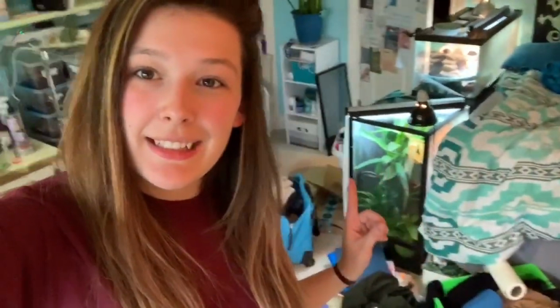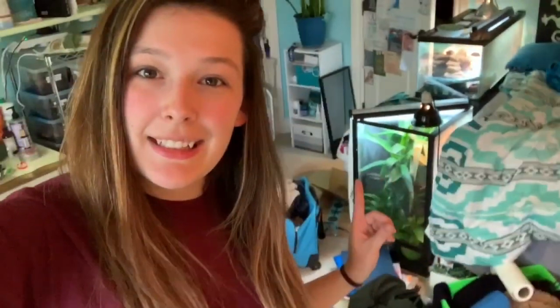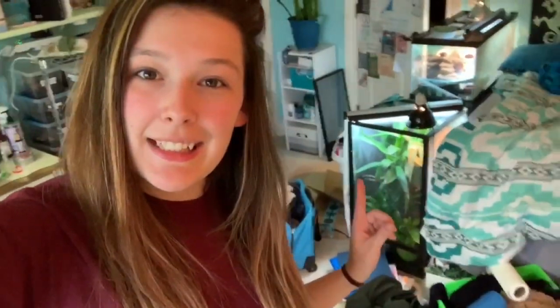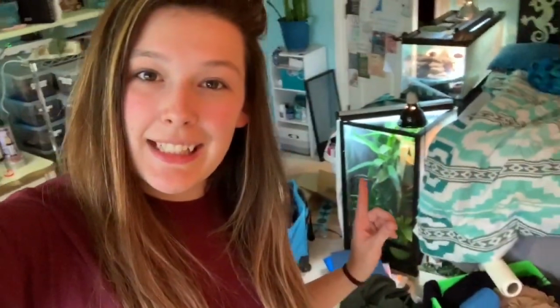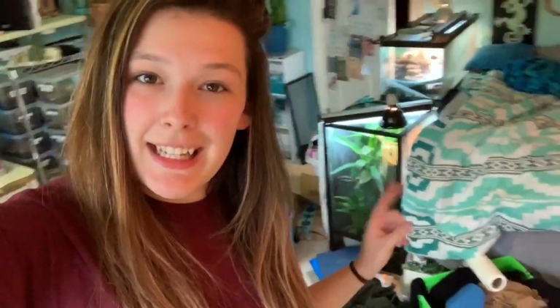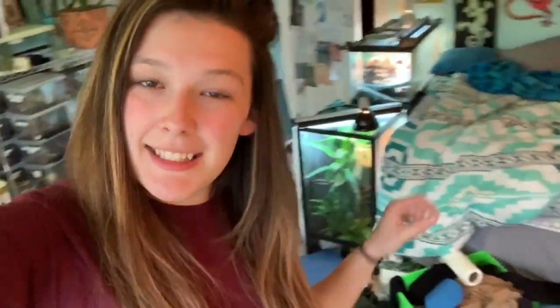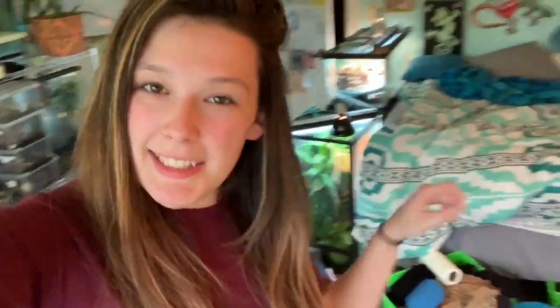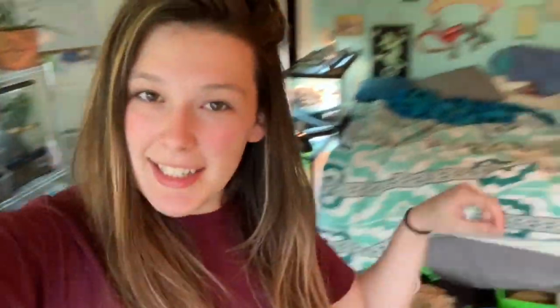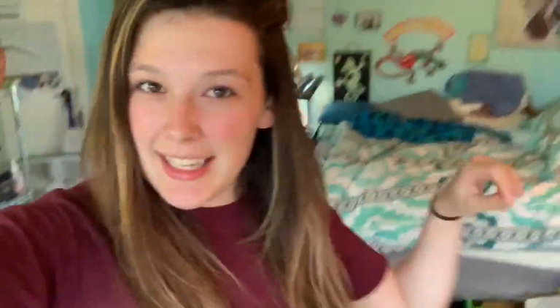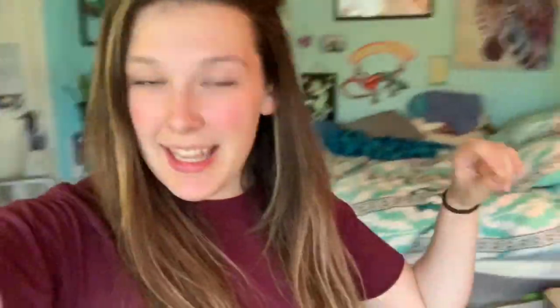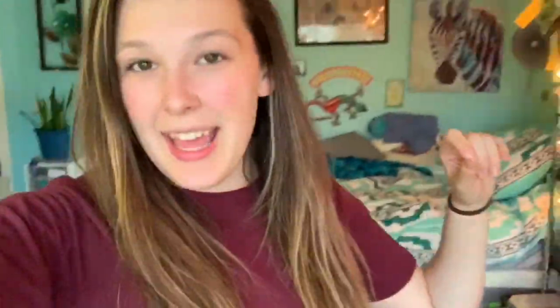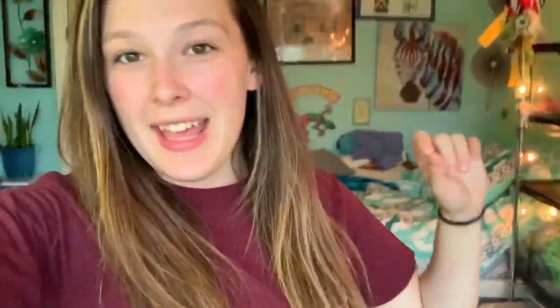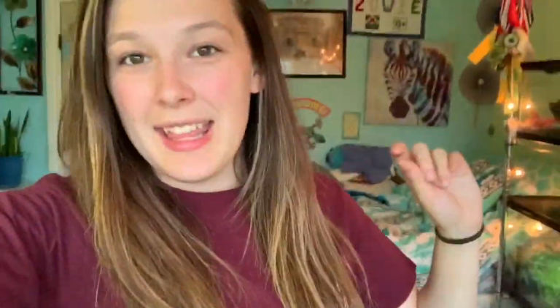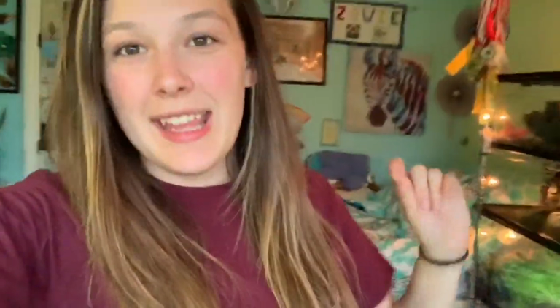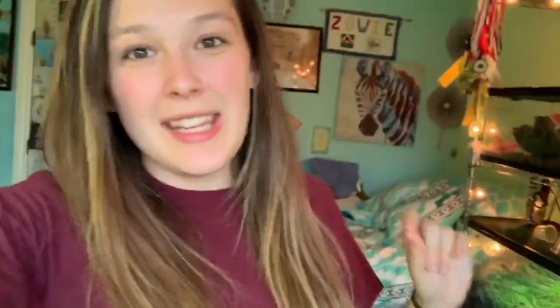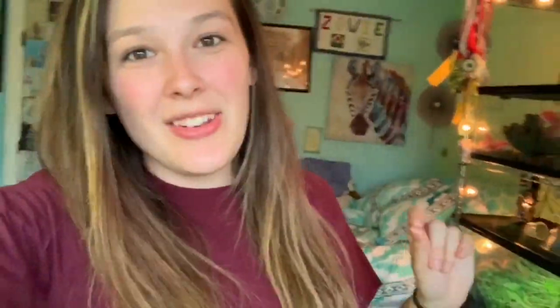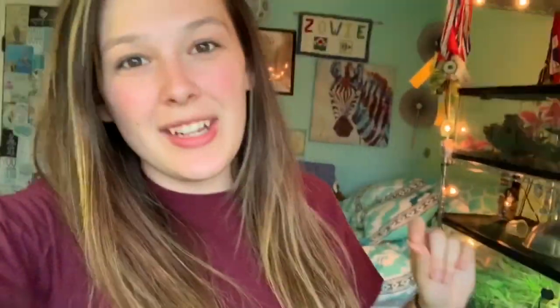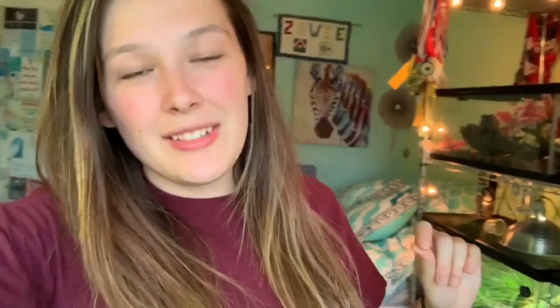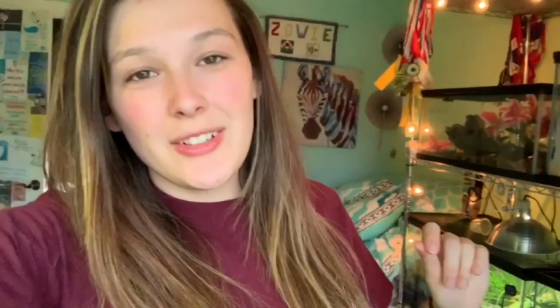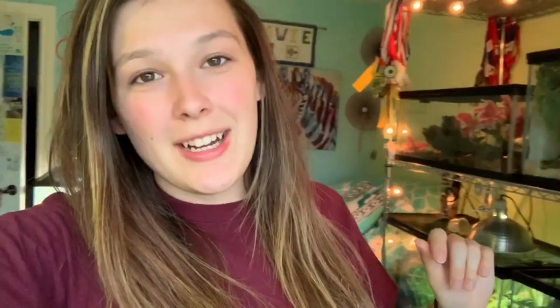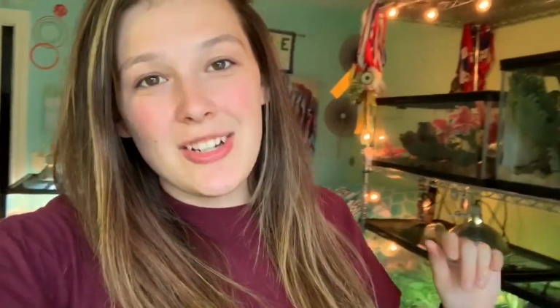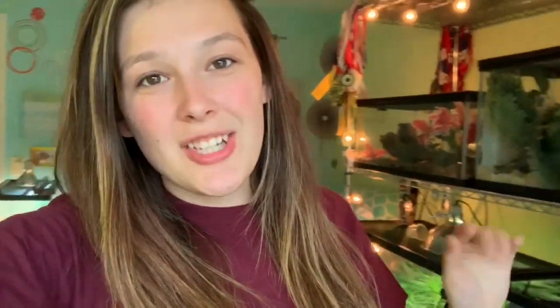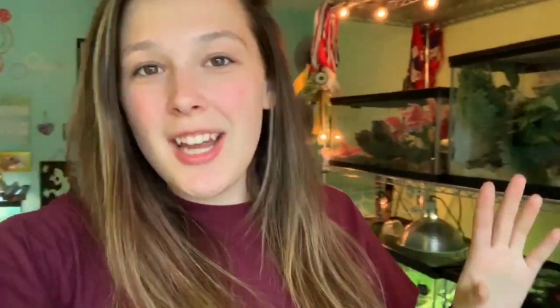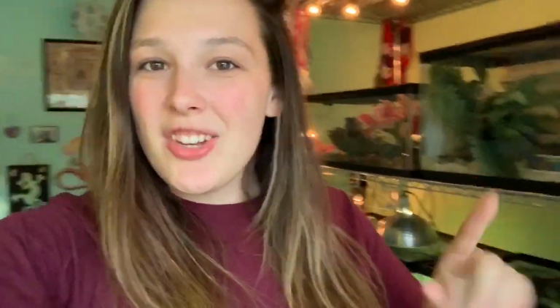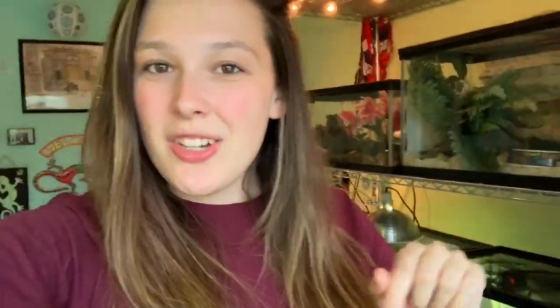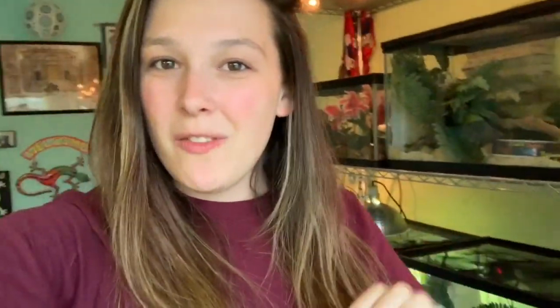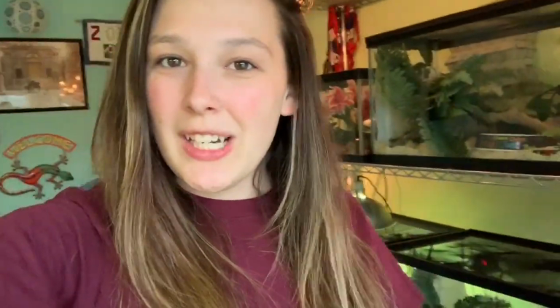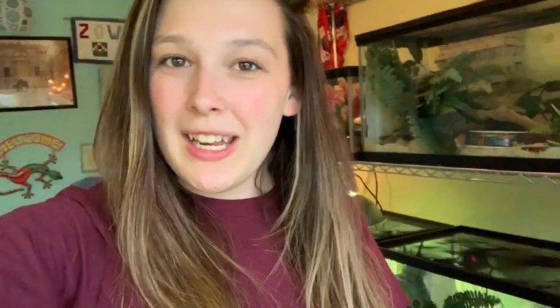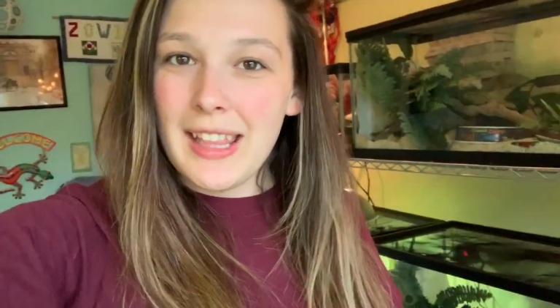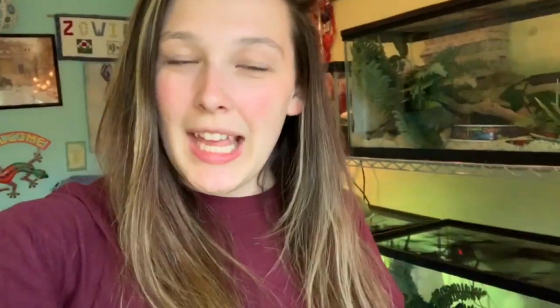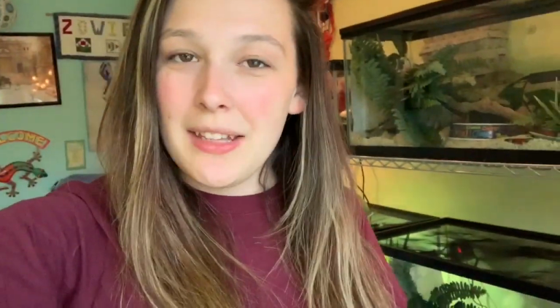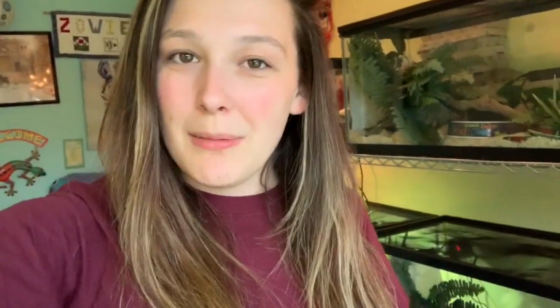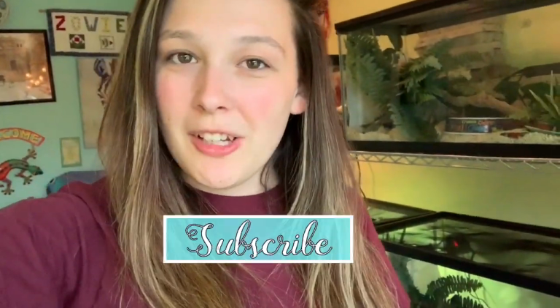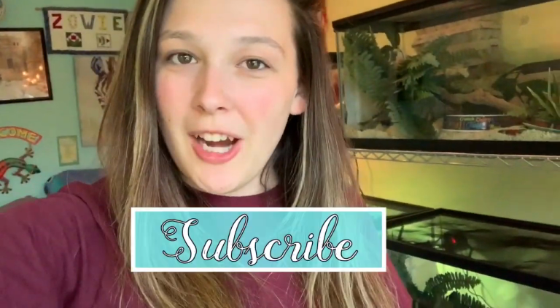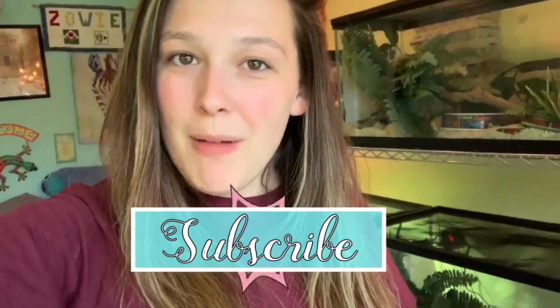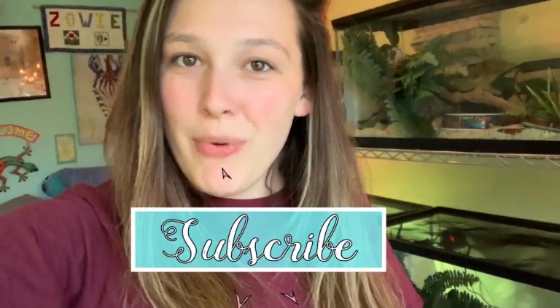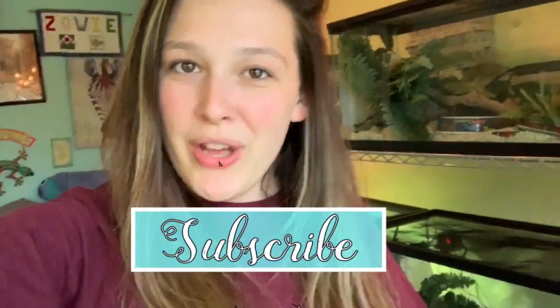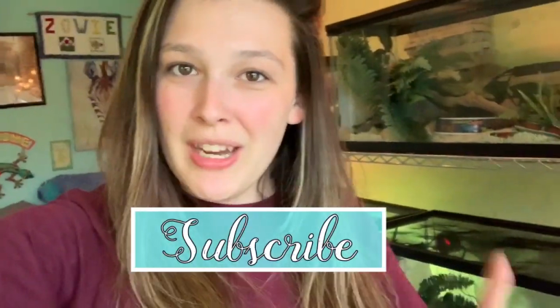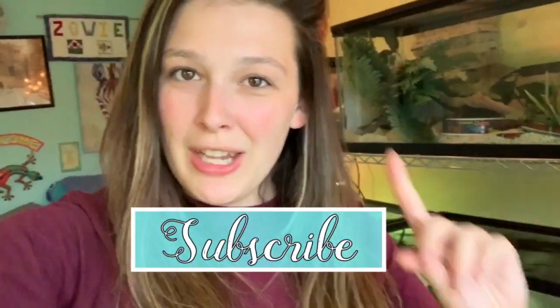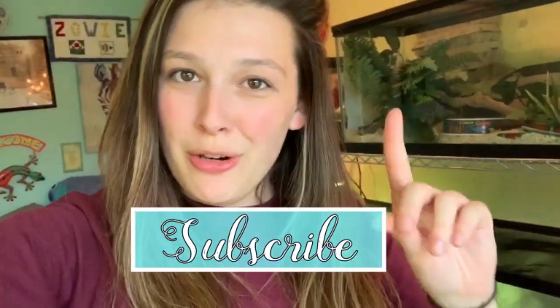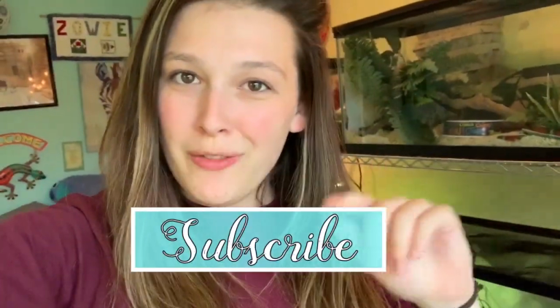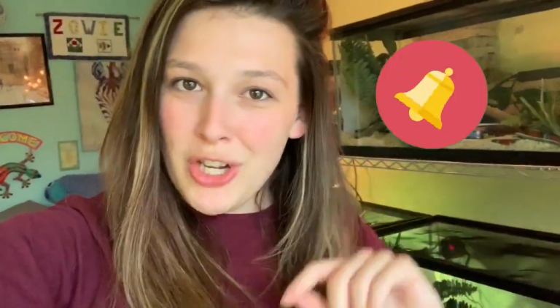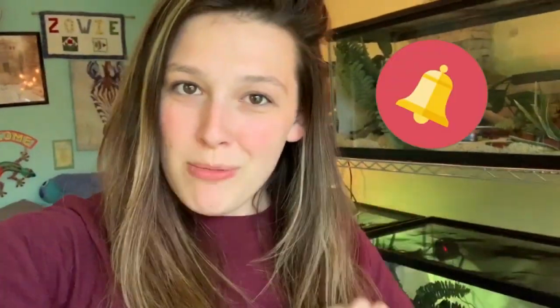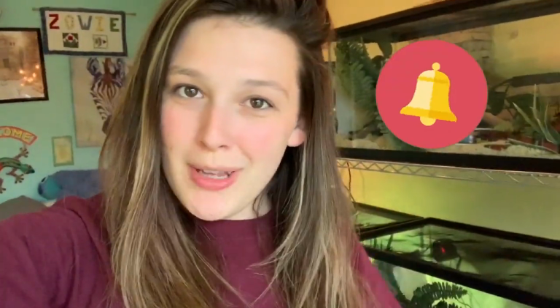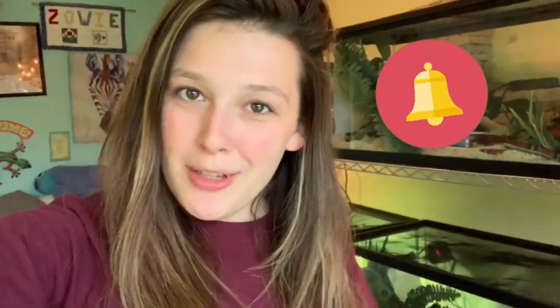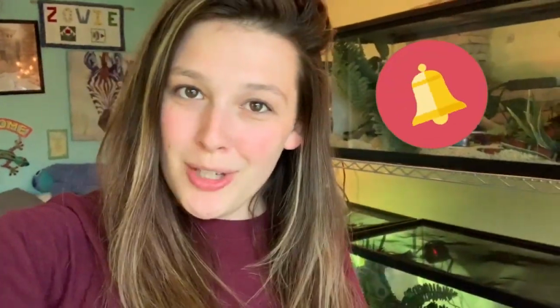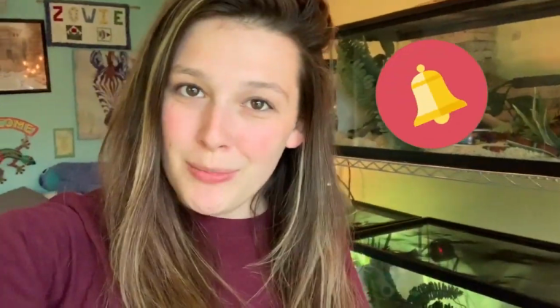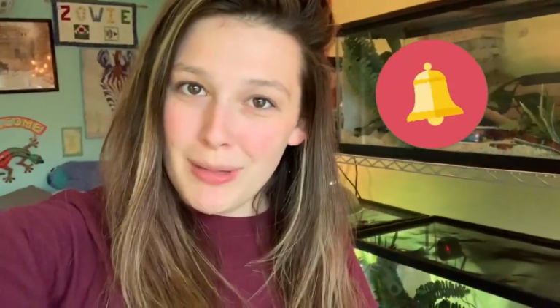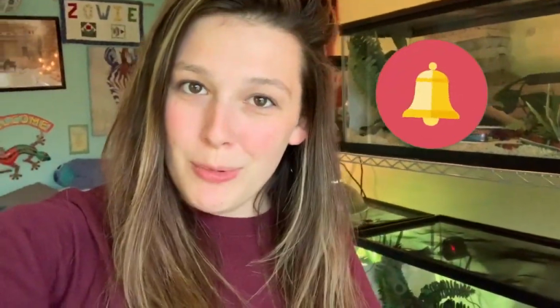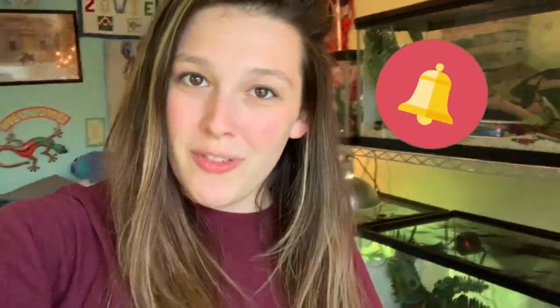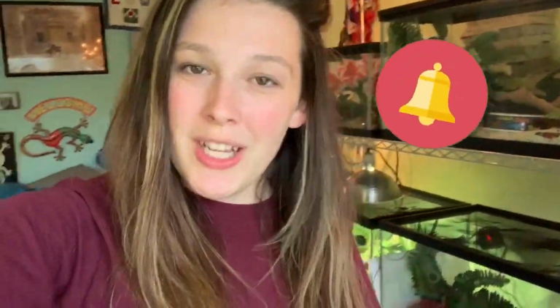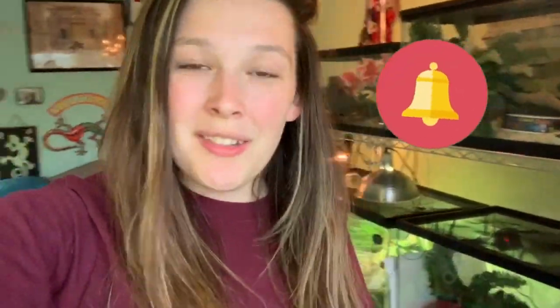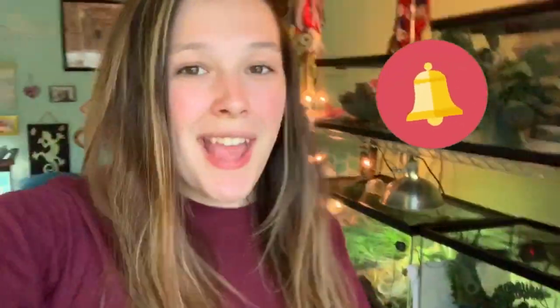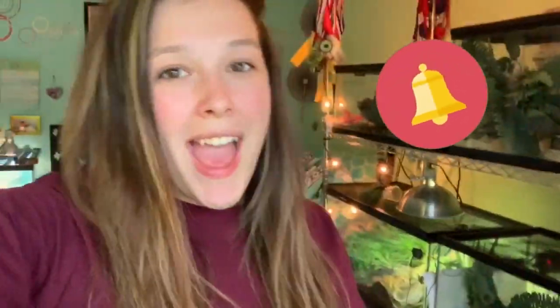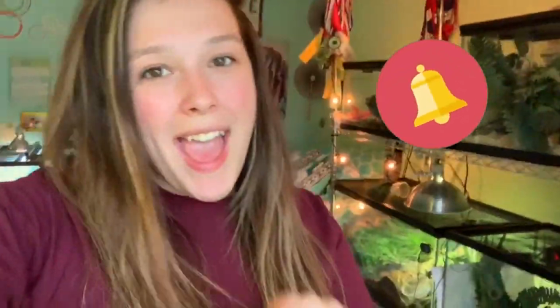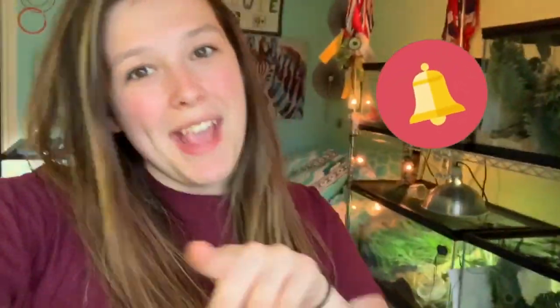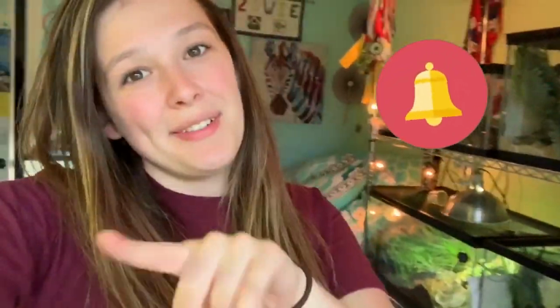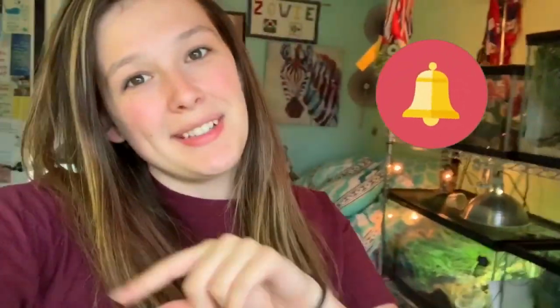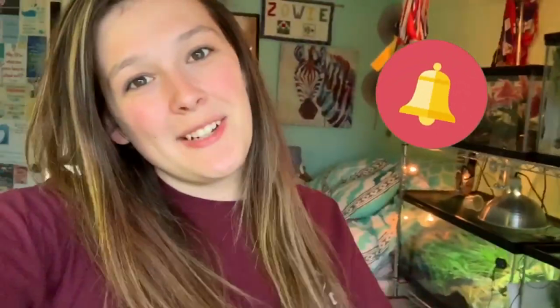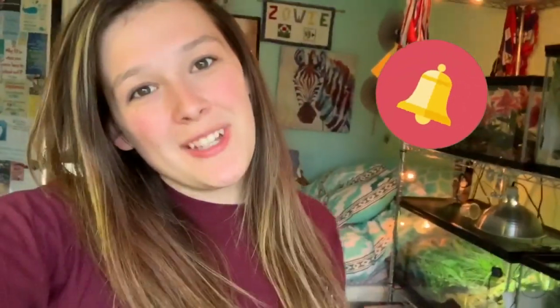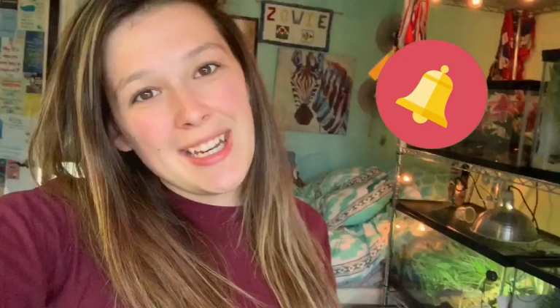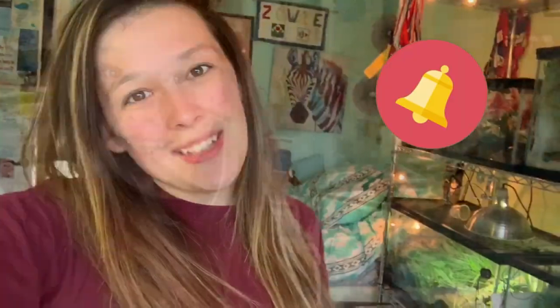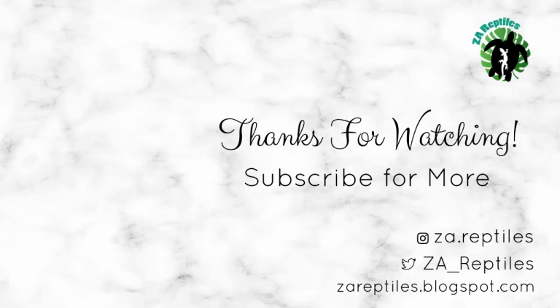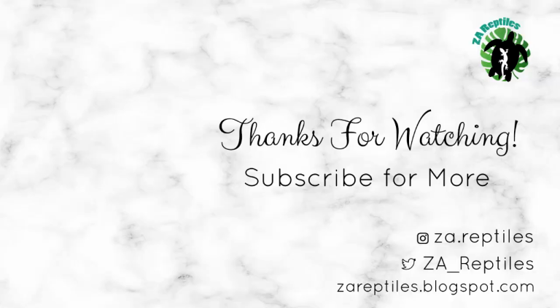There it is! Thank you guys for watching. Don't forget to hit that subscribe button and the notification bell so you don't miss more videos, and we'll see you for the next one.